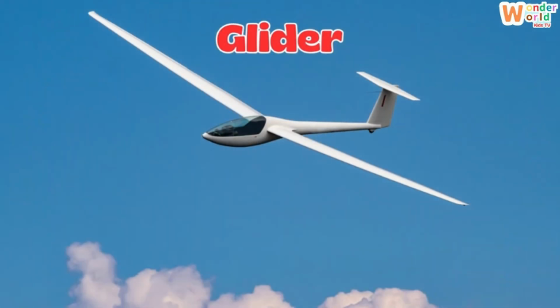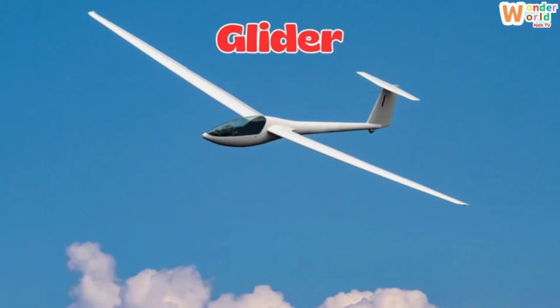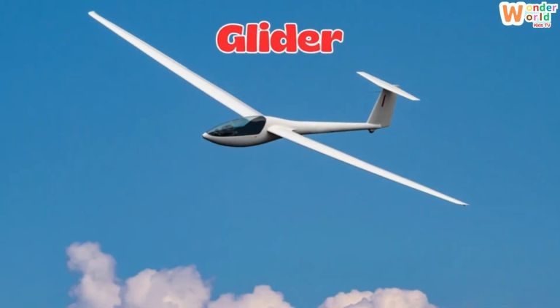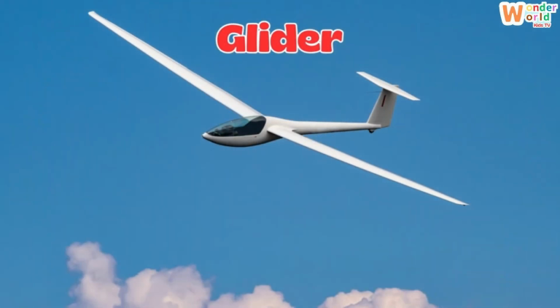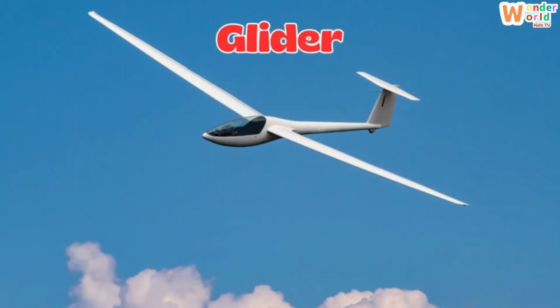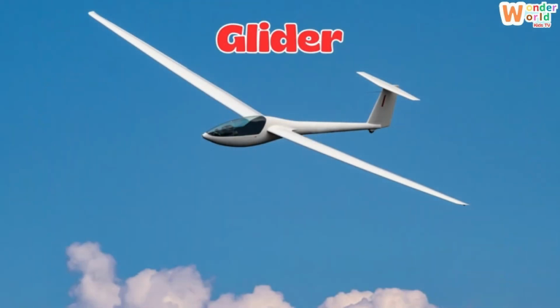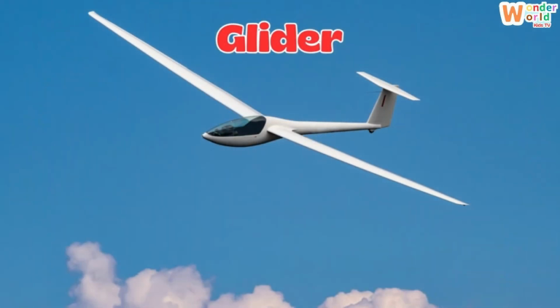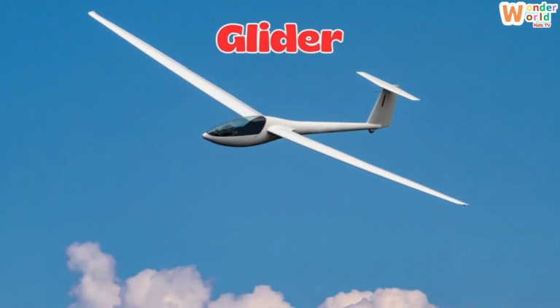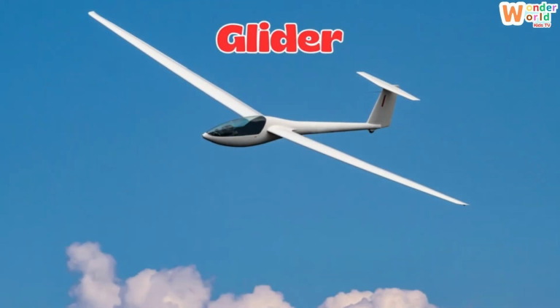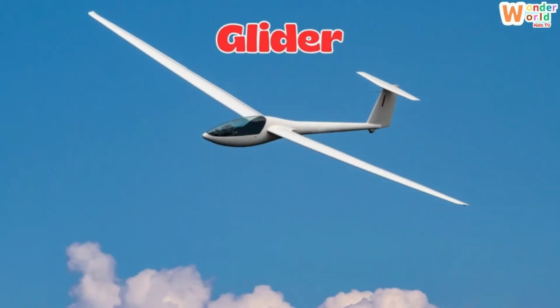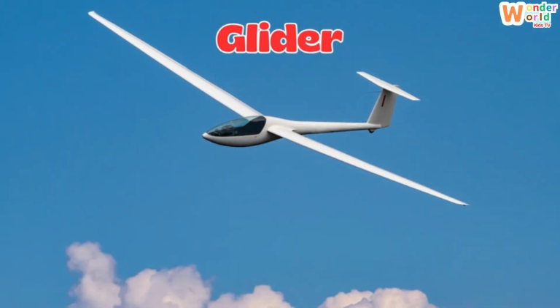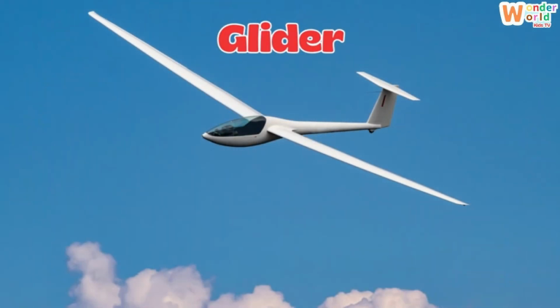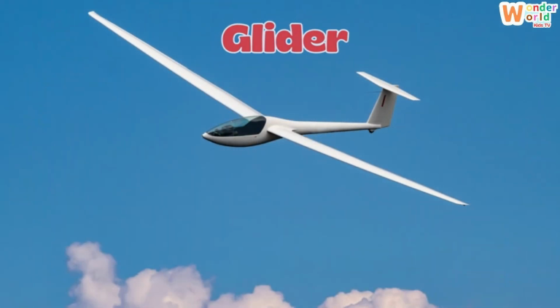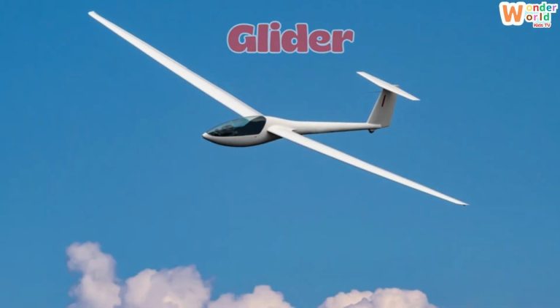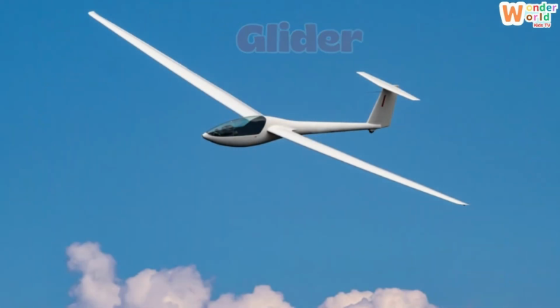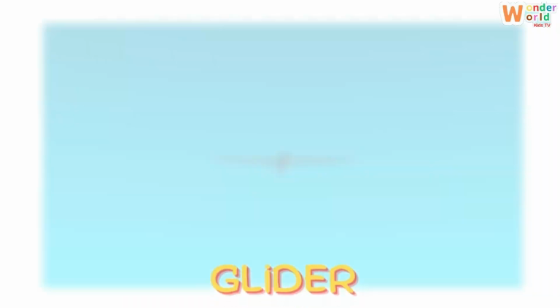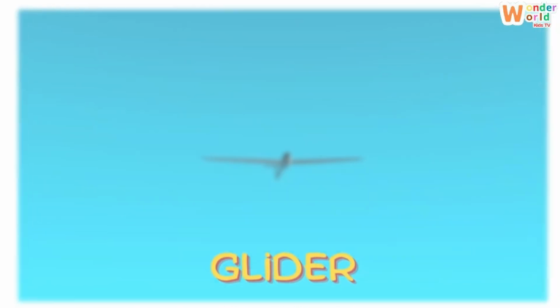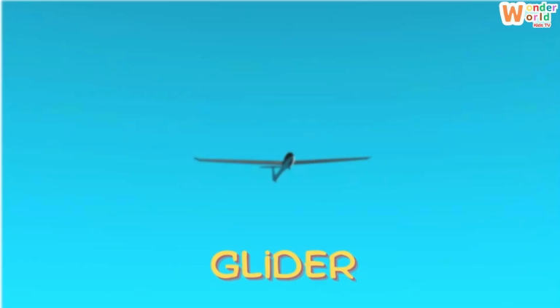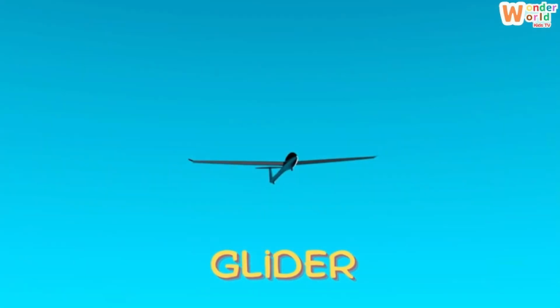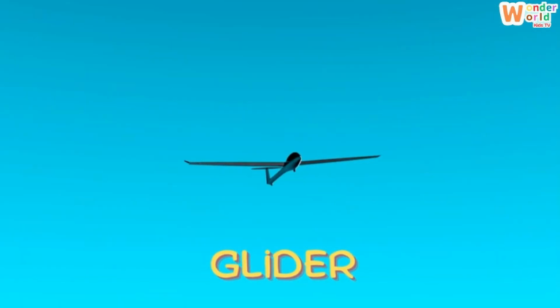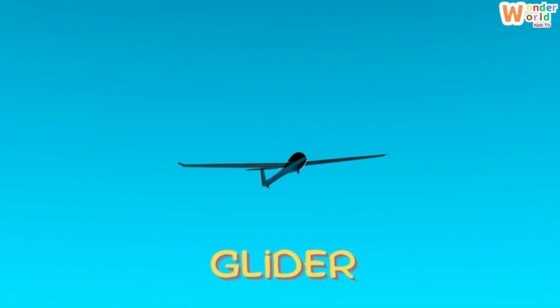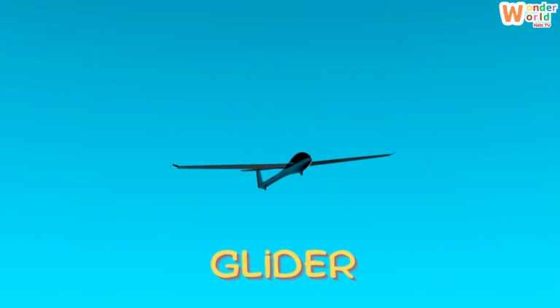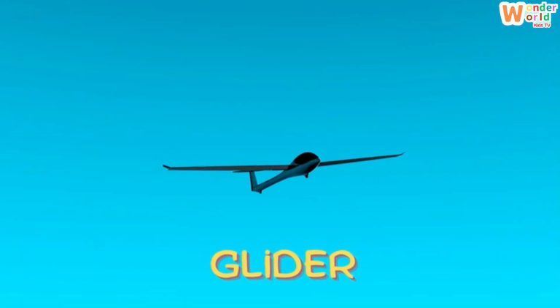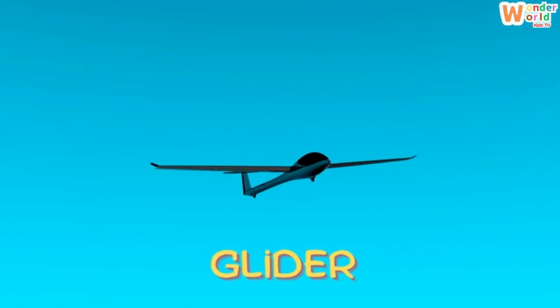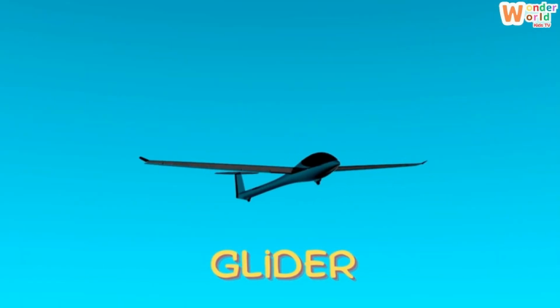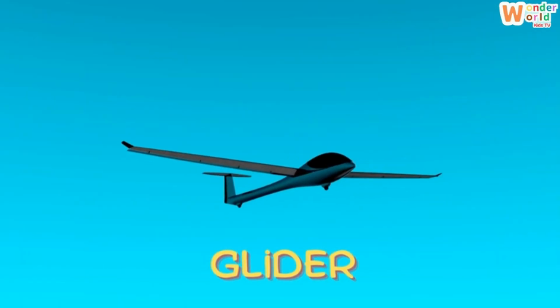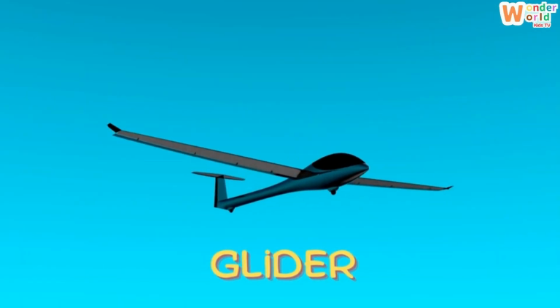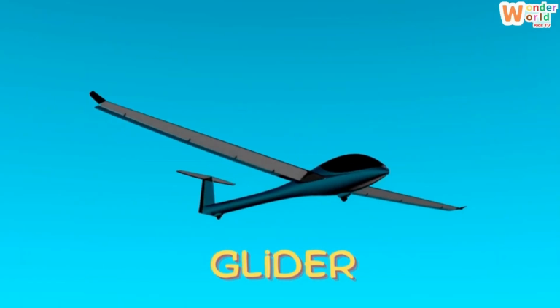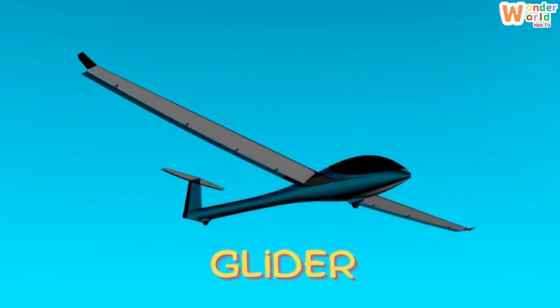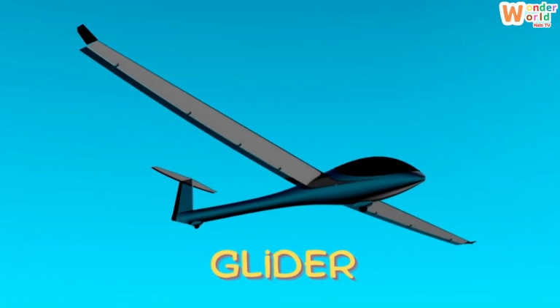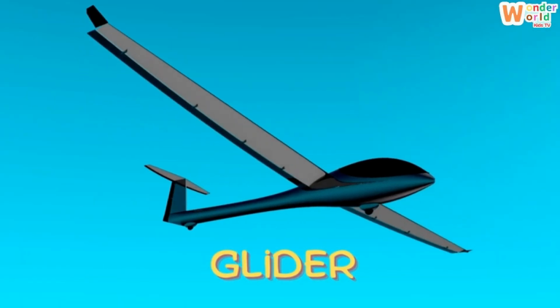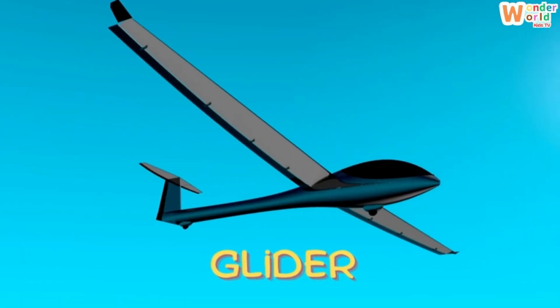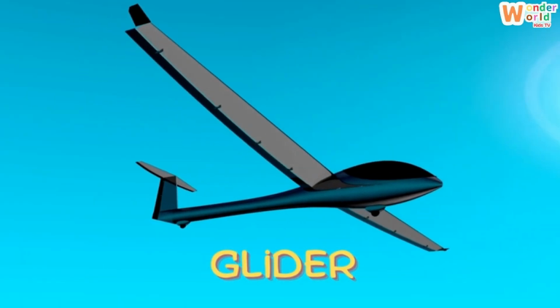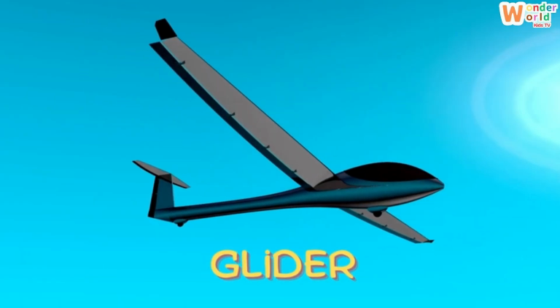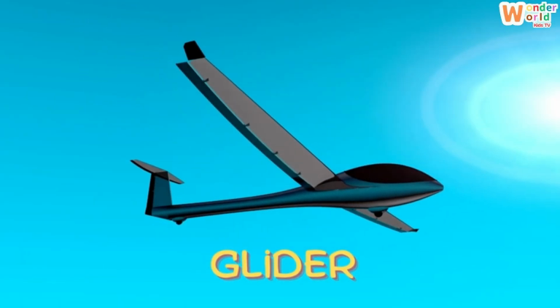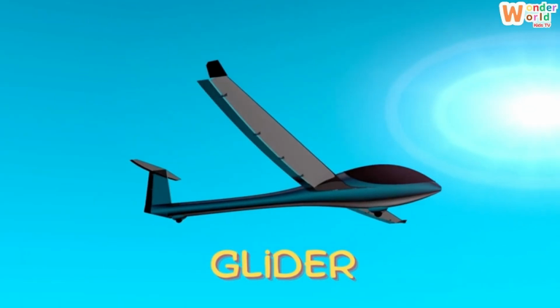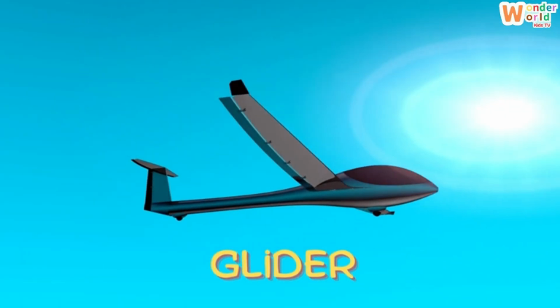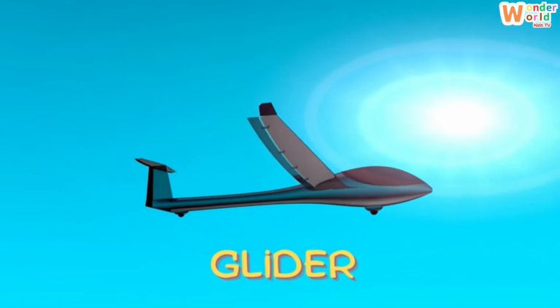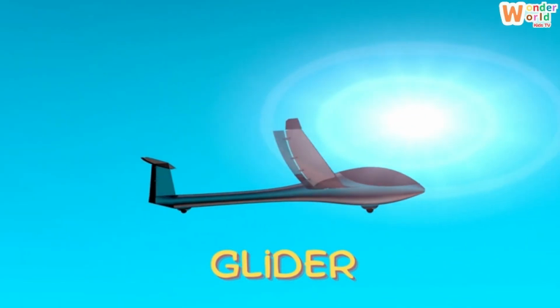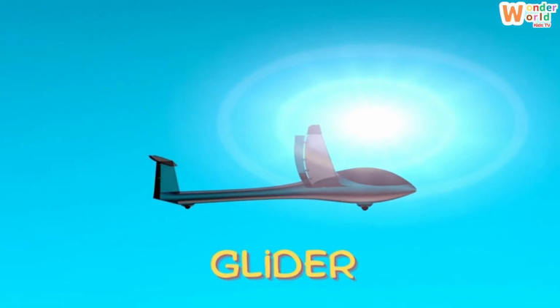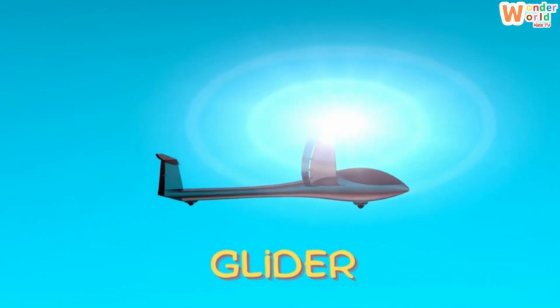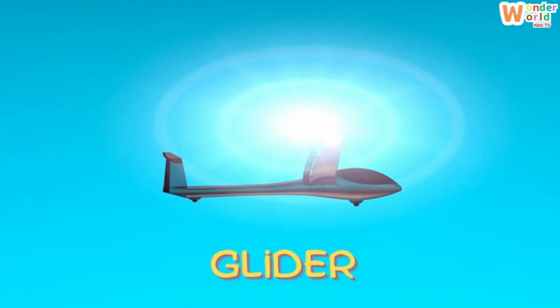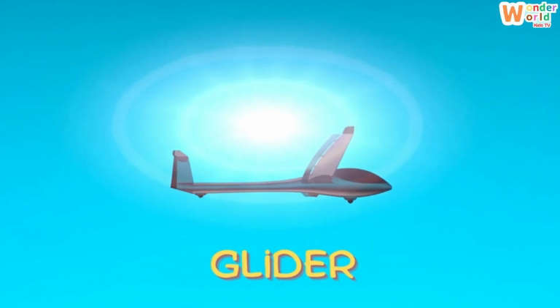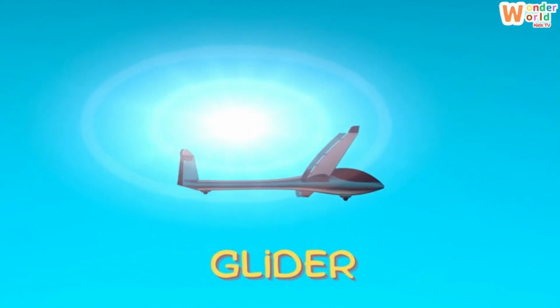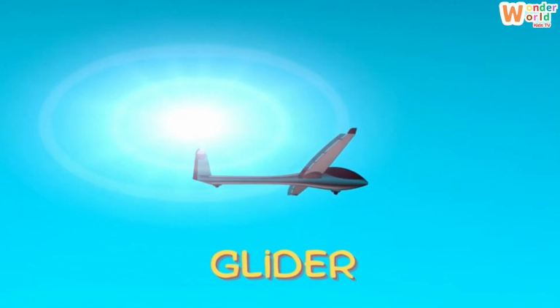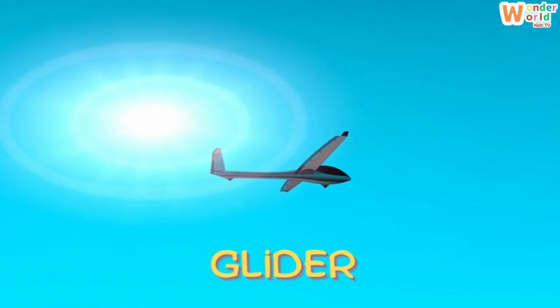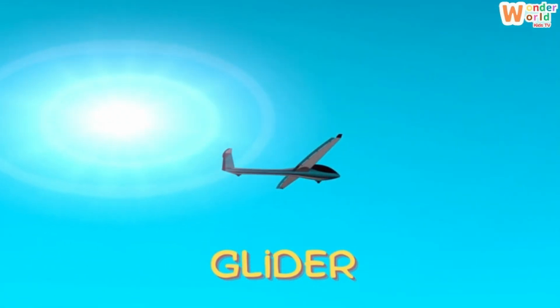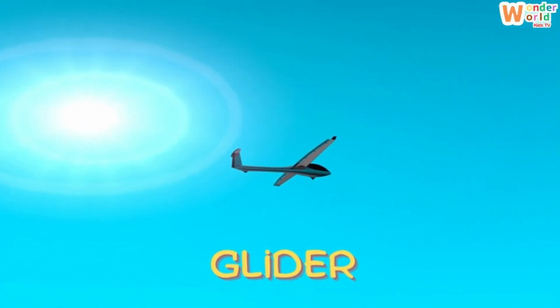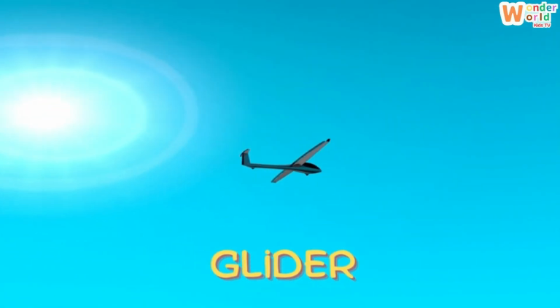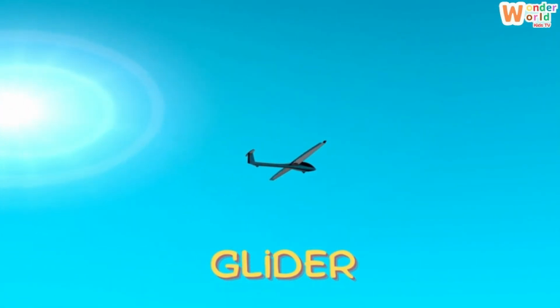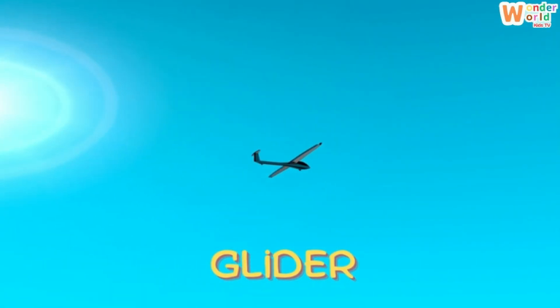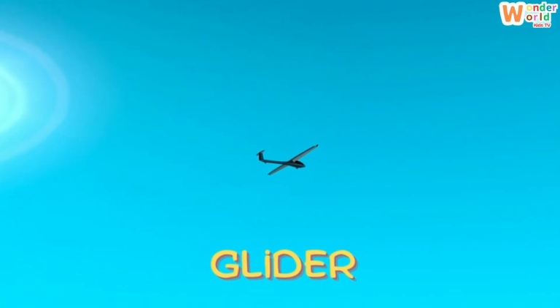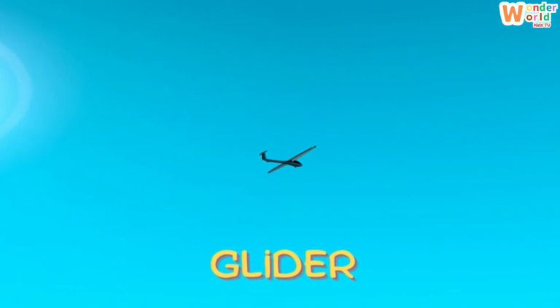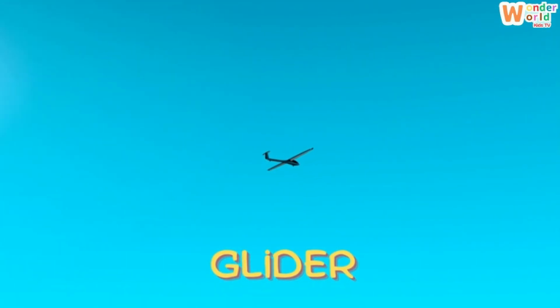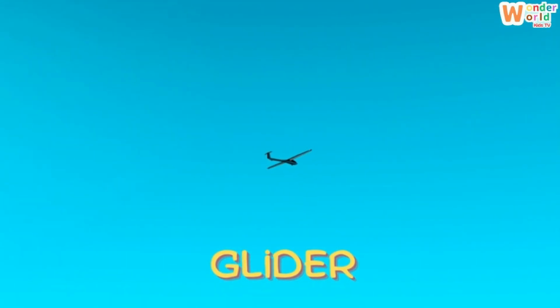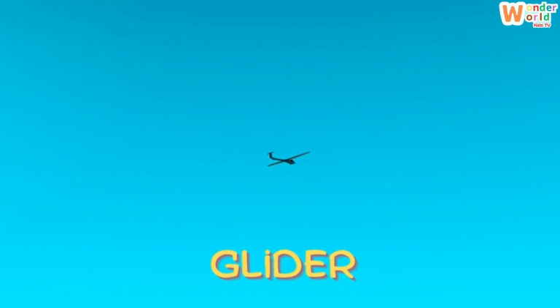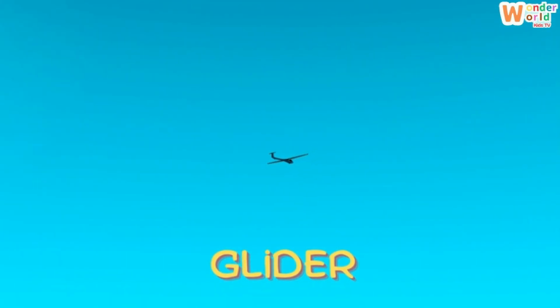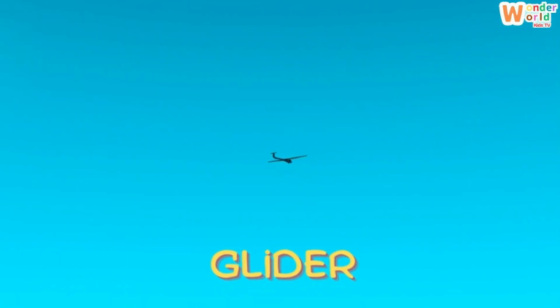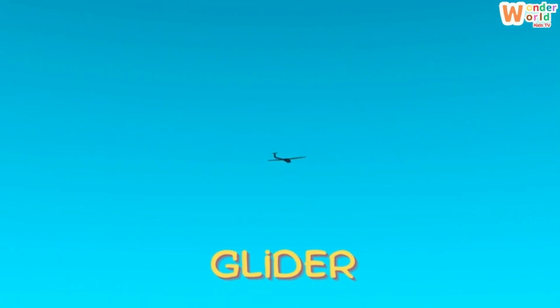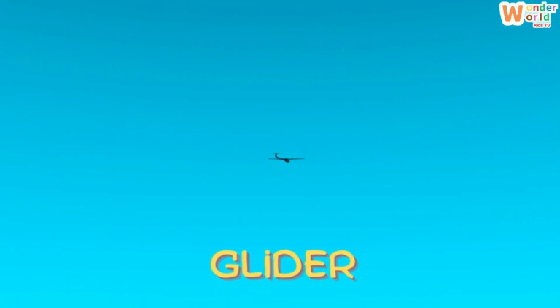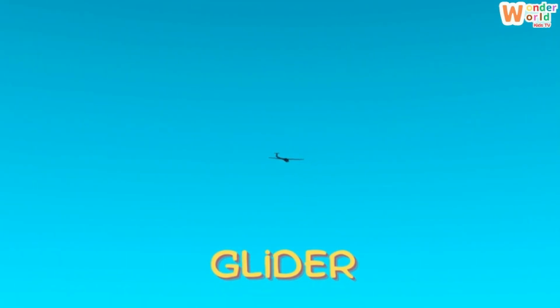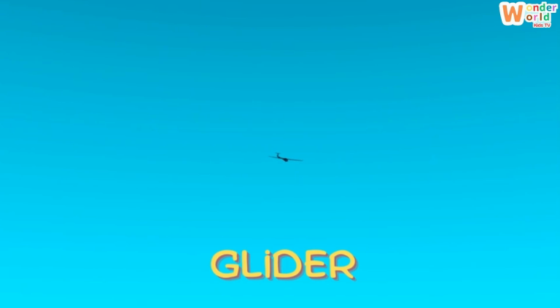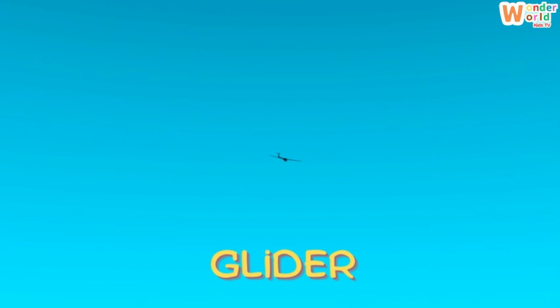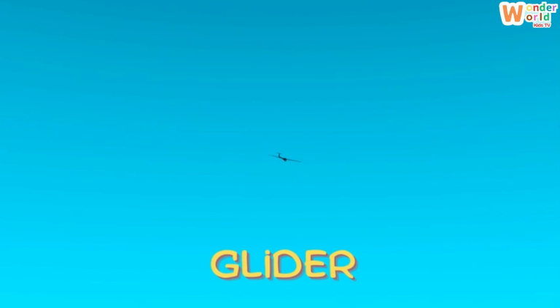Glider. This is a glider. It has no engine. It just rides the wind like a bird.